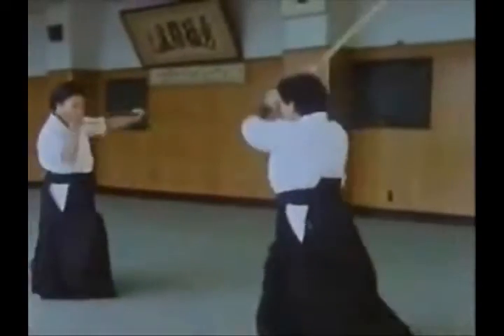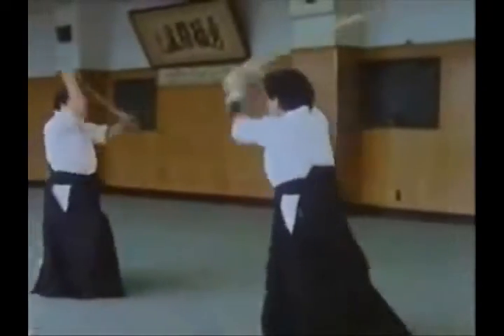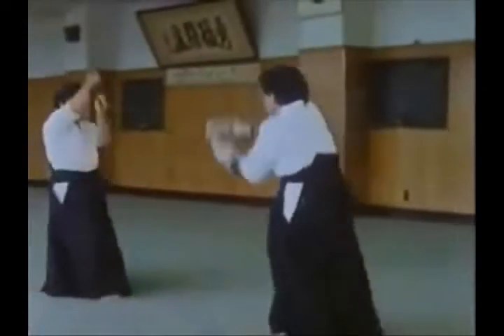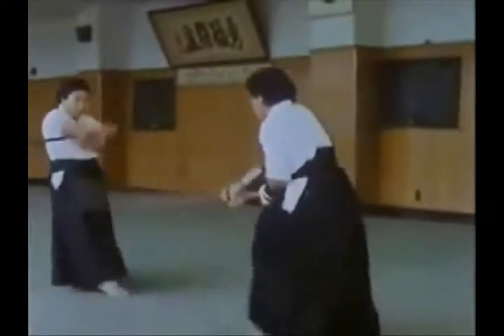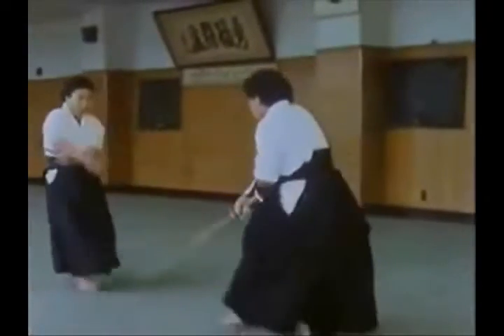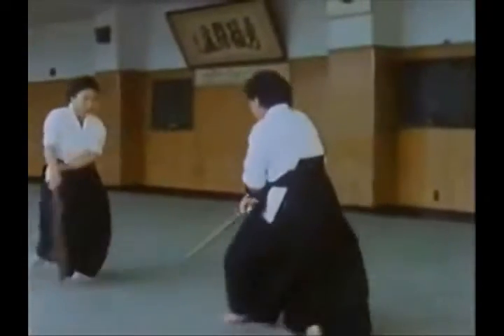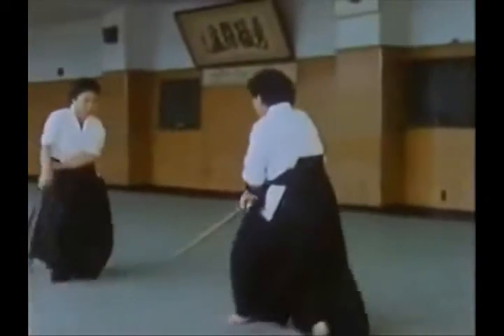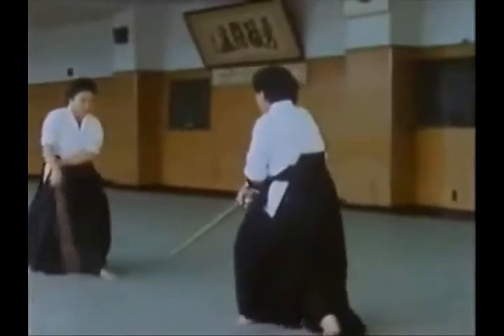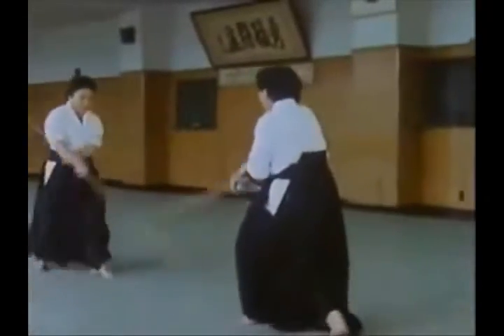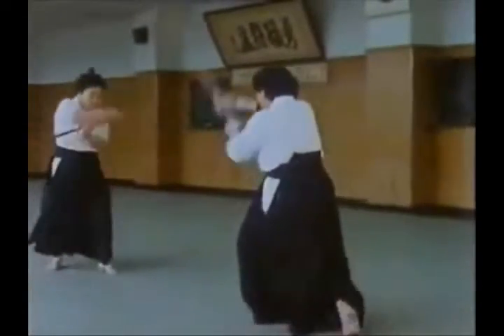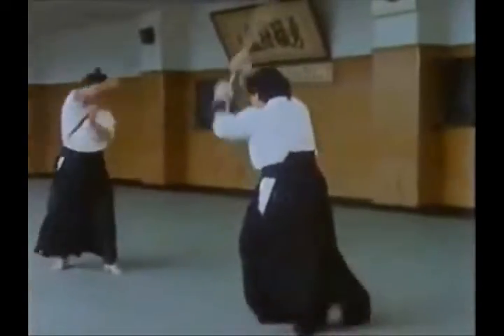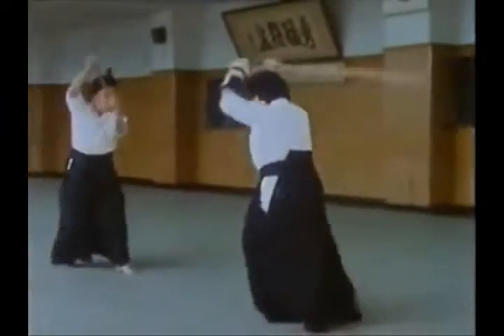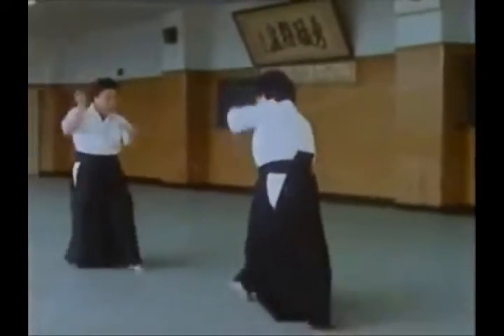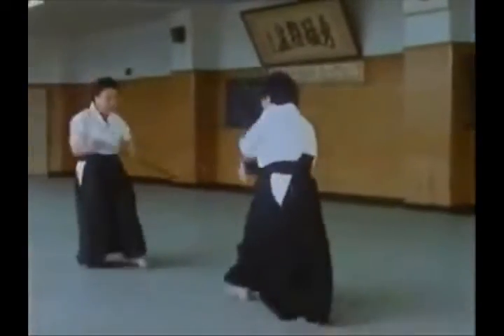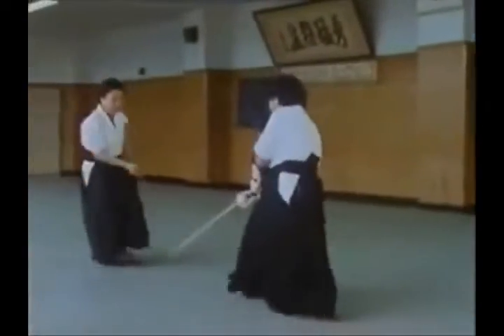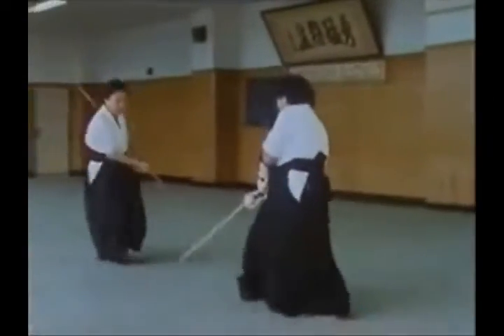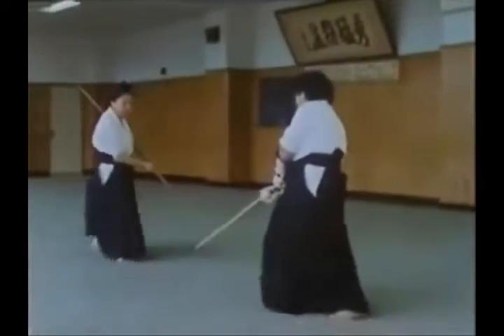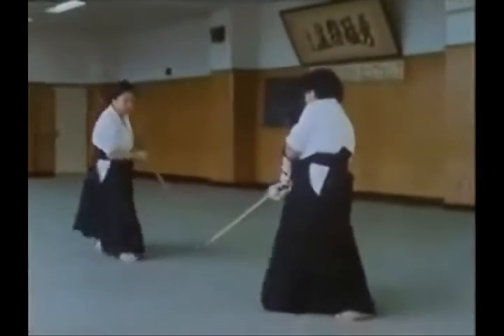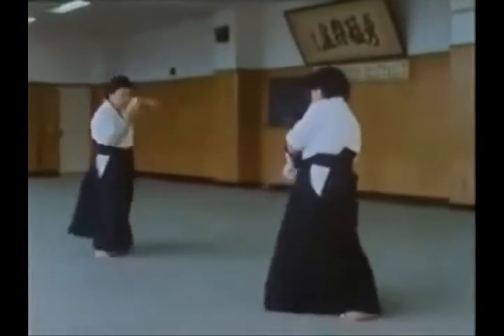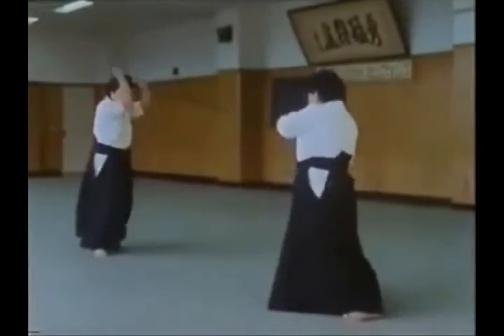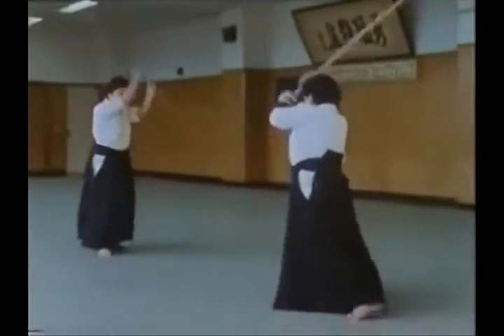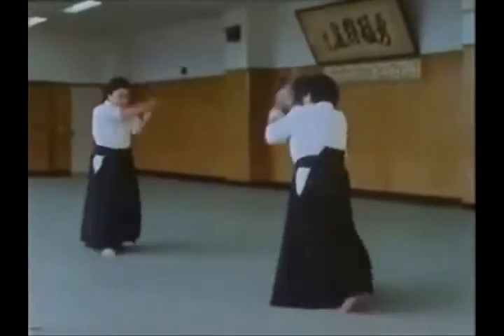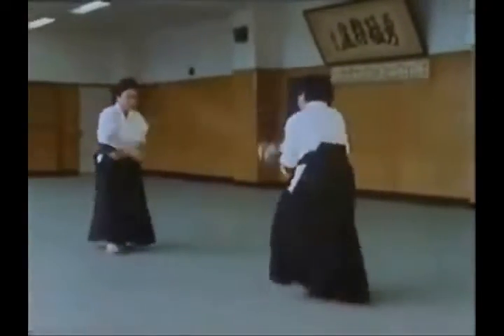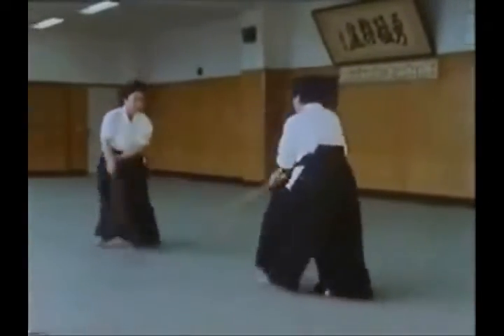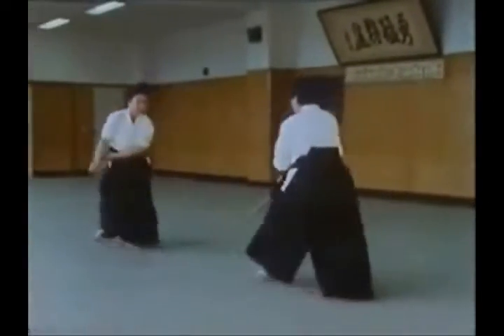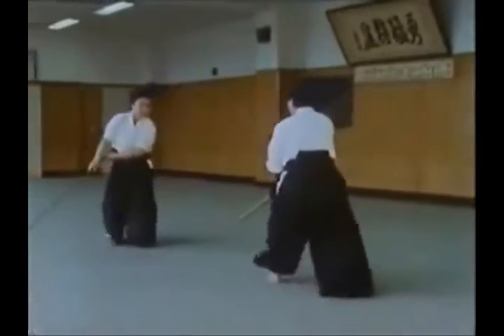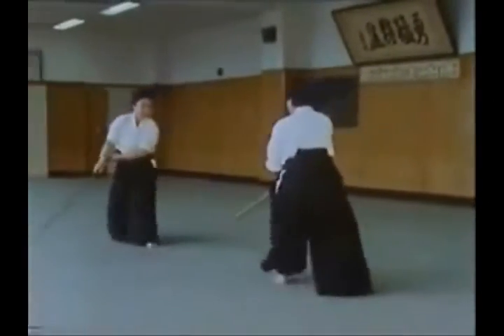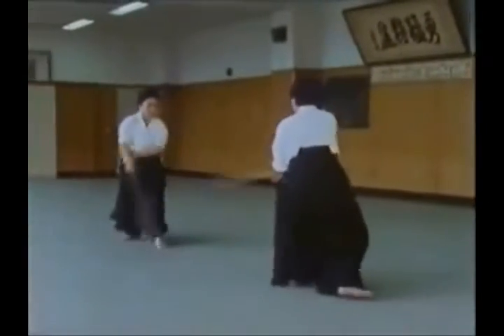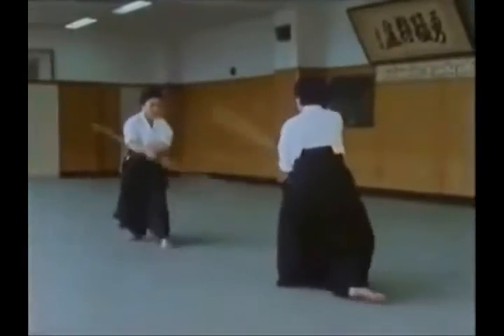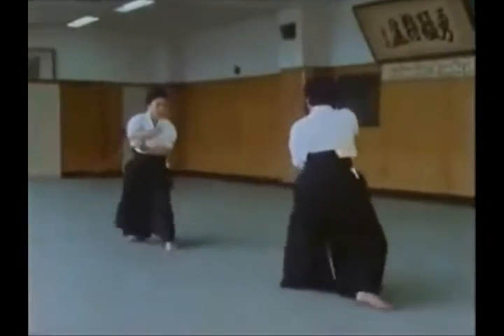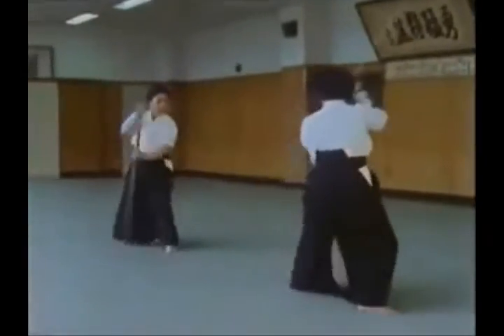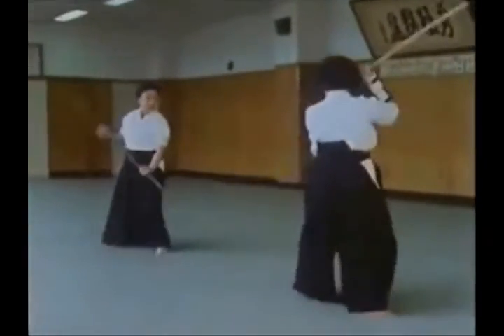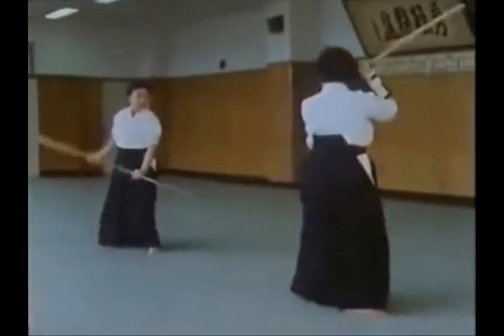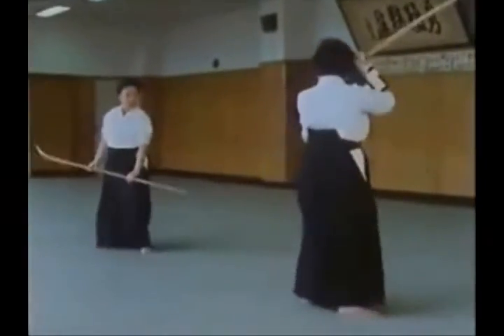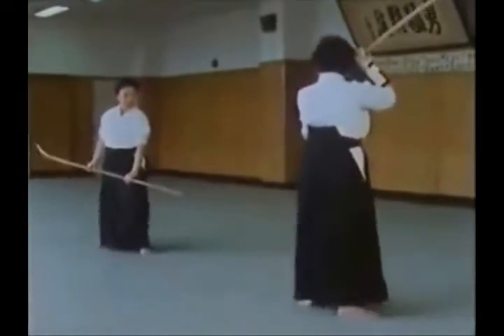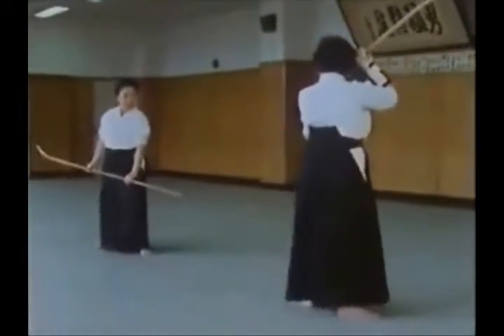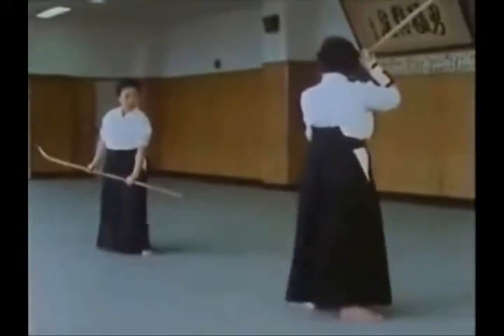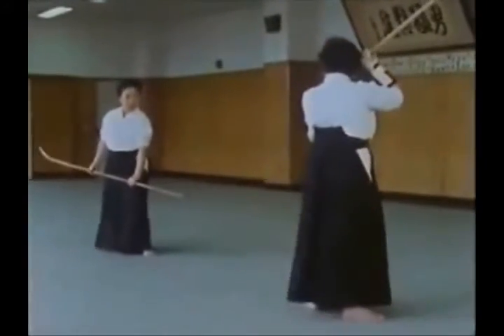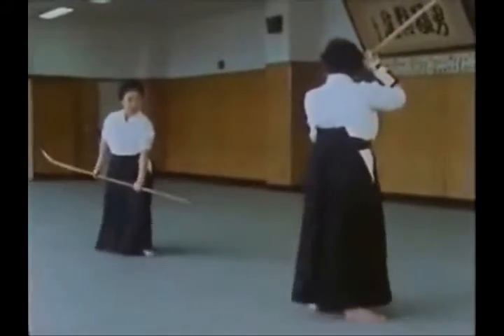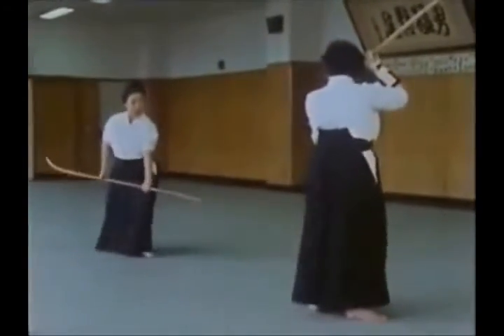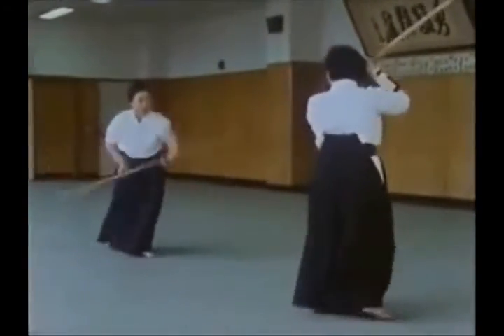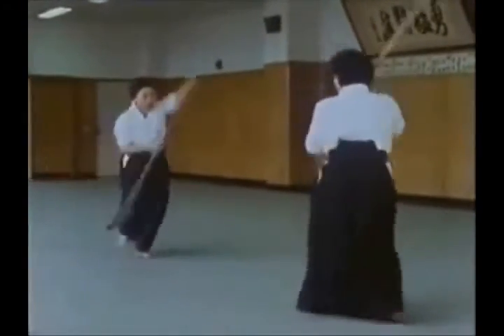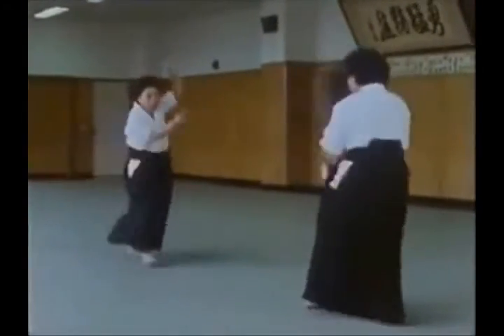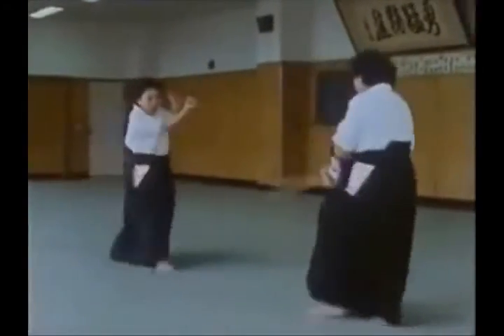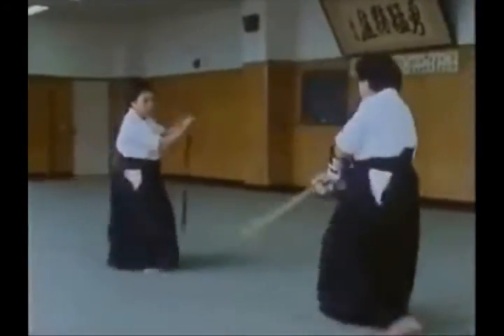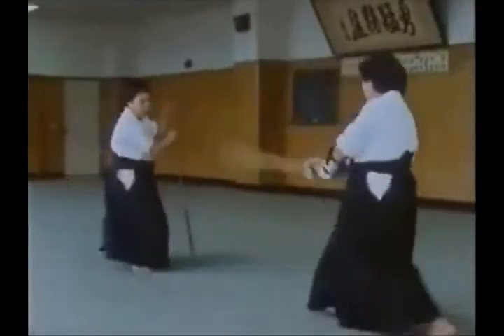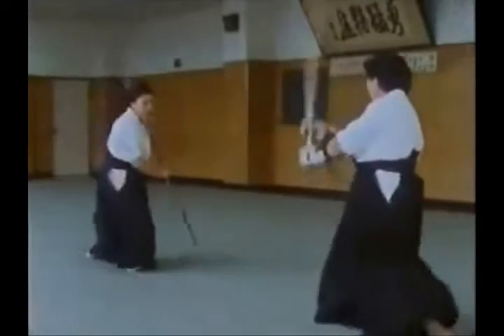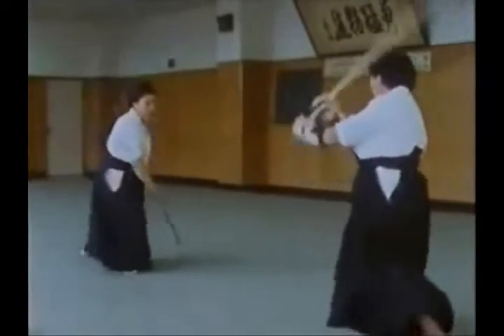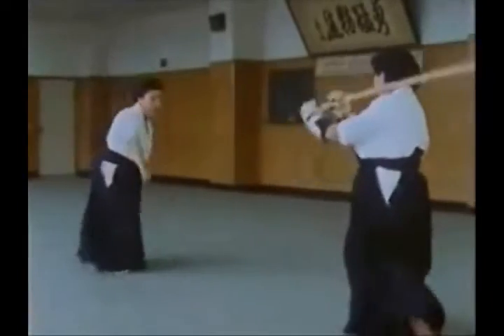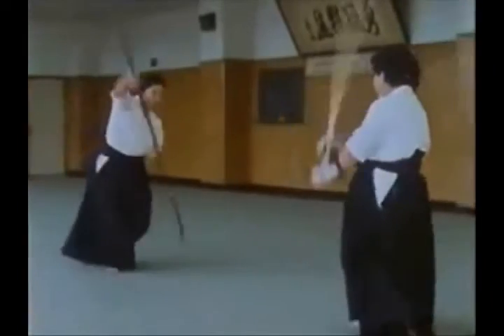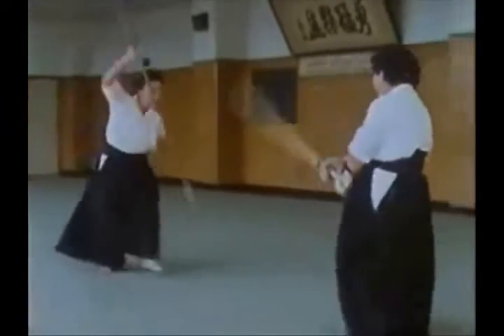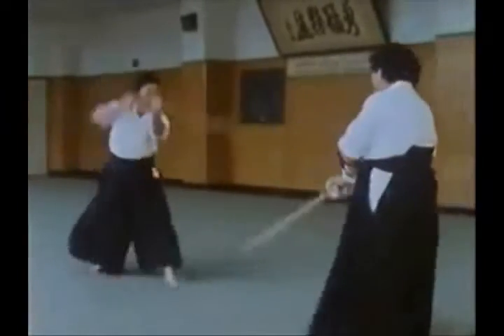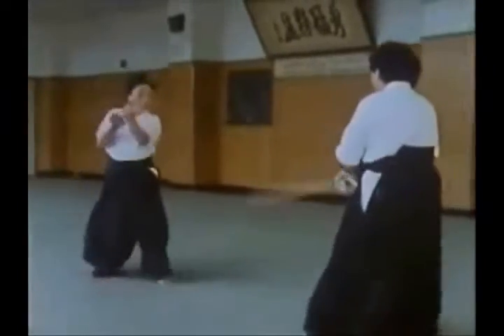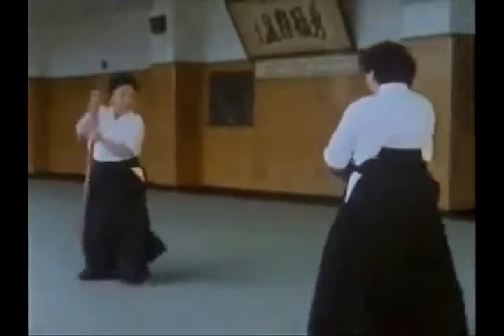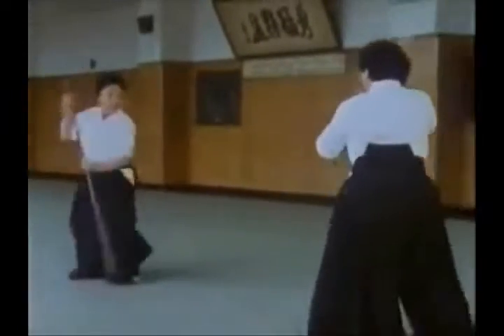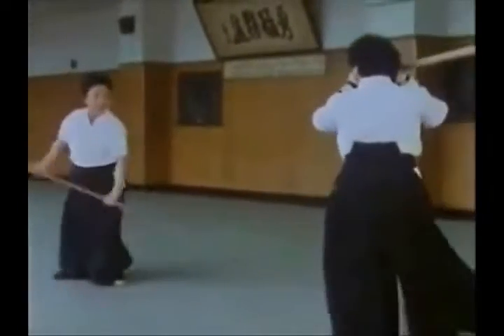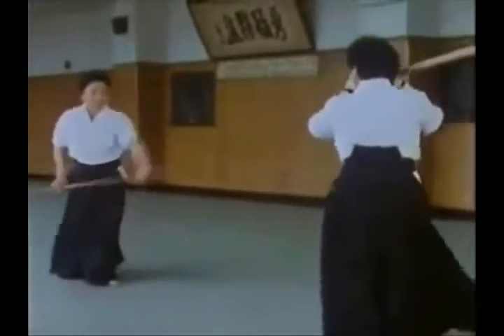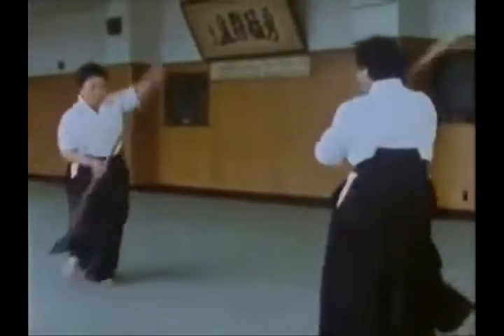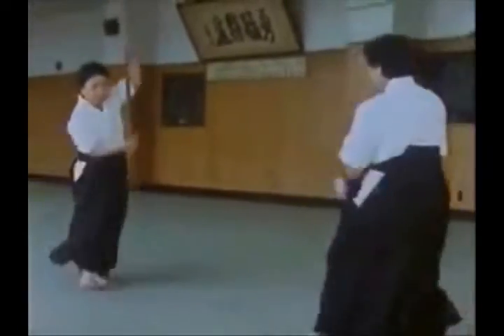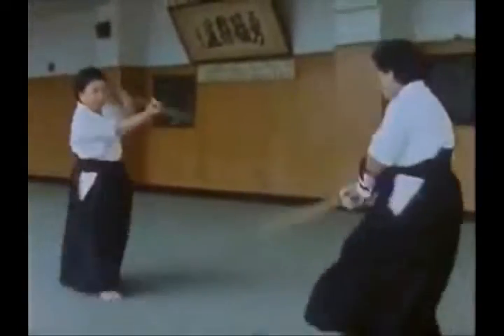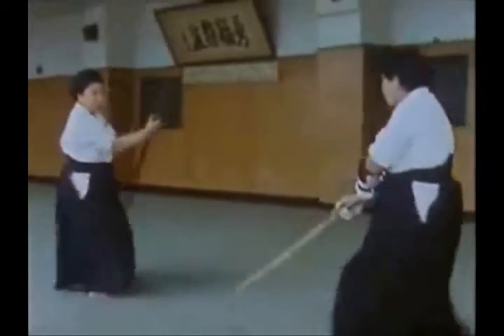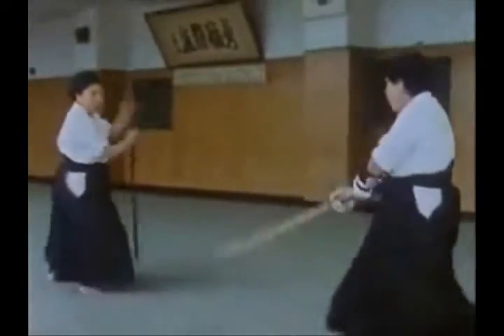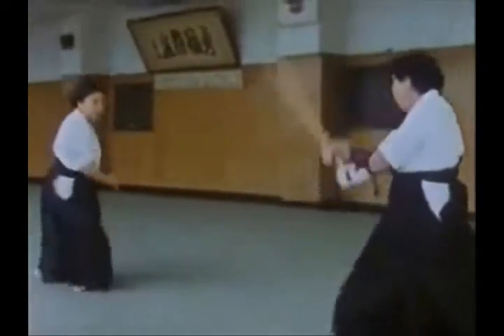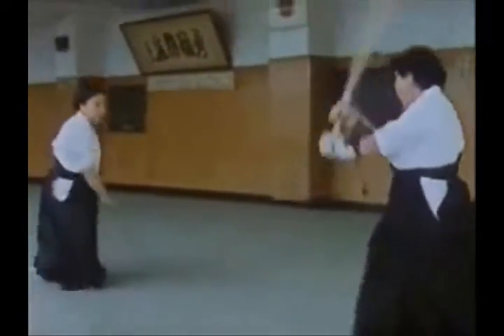Sawada Sensei shows her mastery of the weapon by the way she wields it, and the ease and precision with which she stops and changes direction.